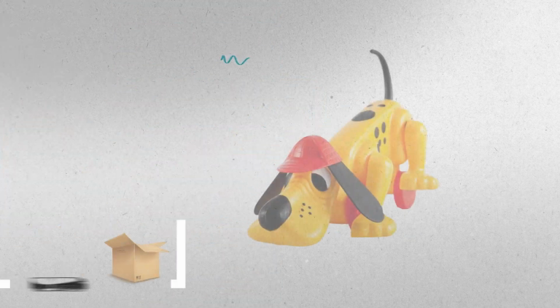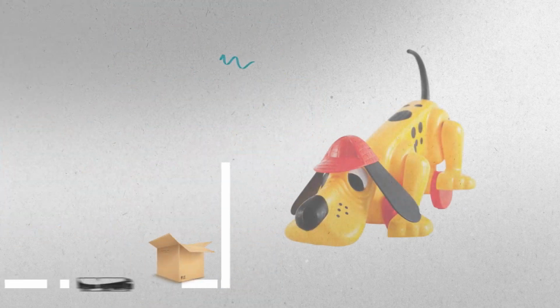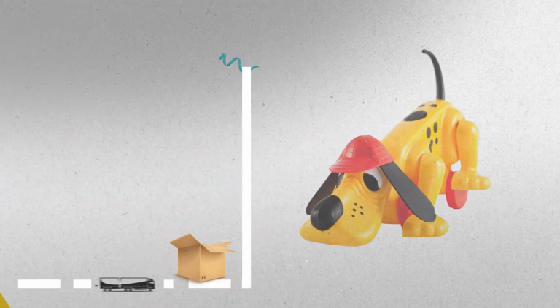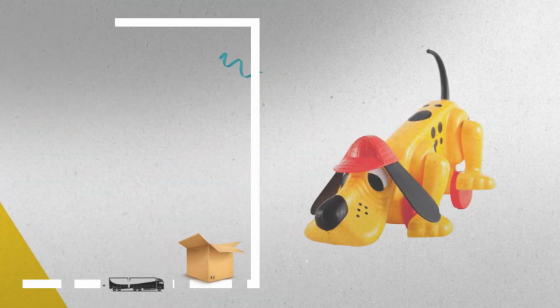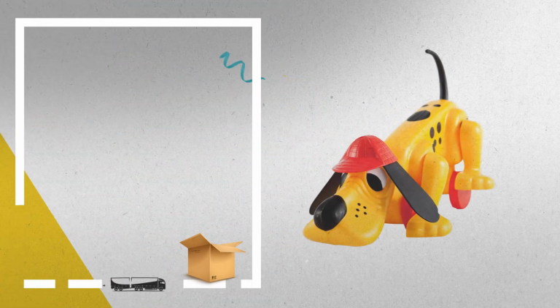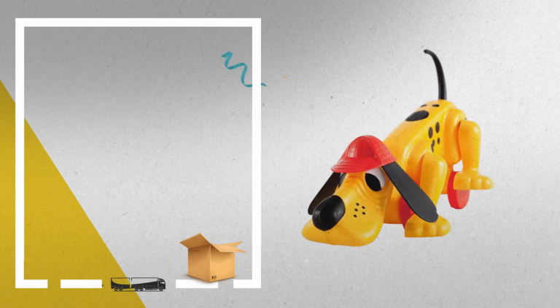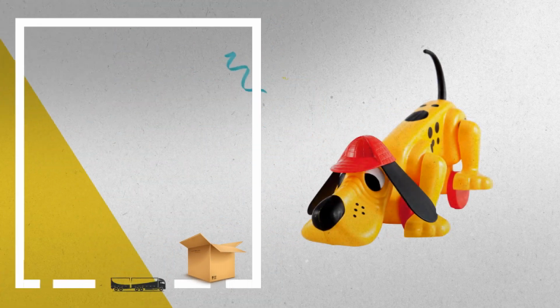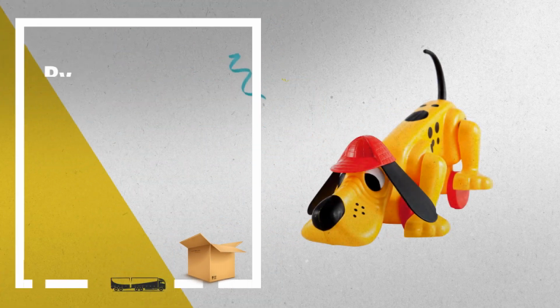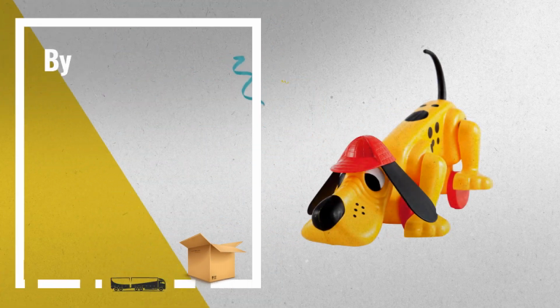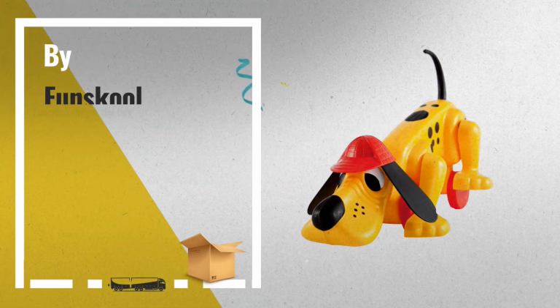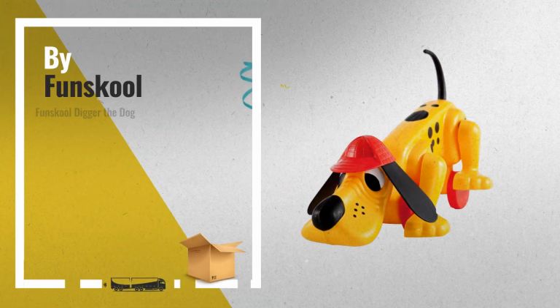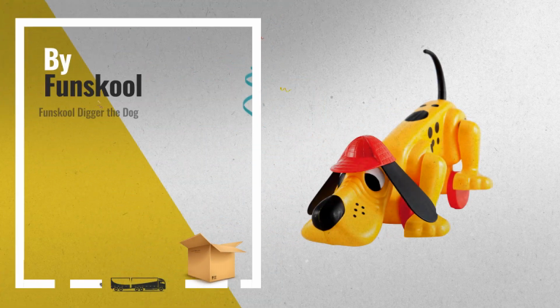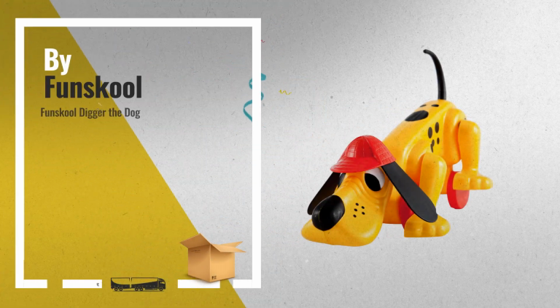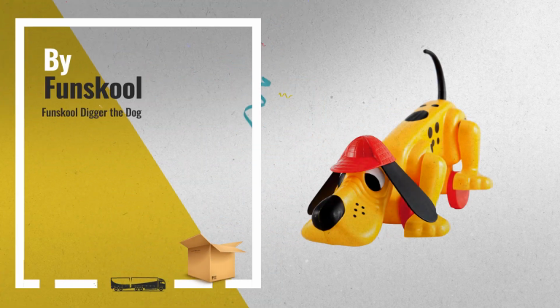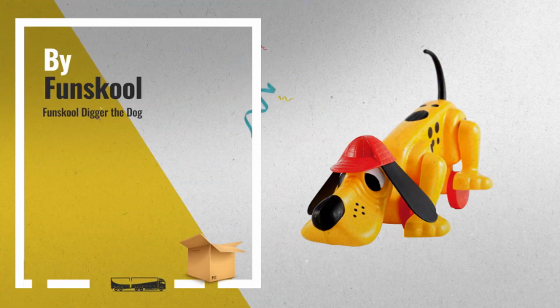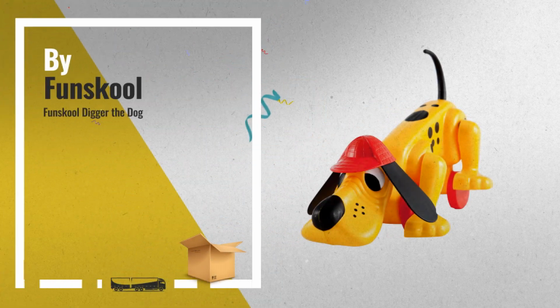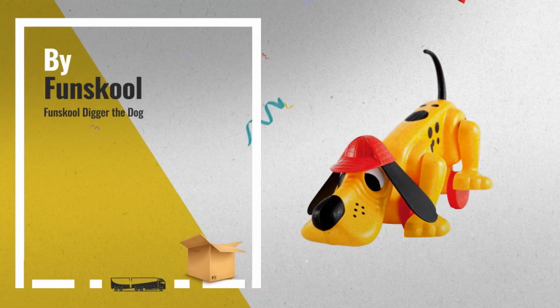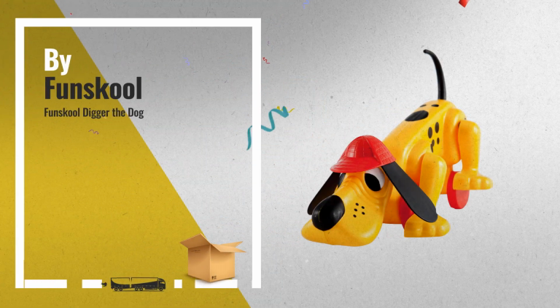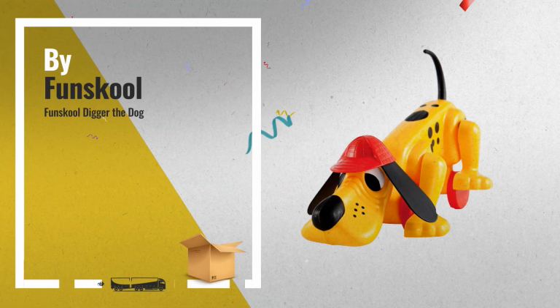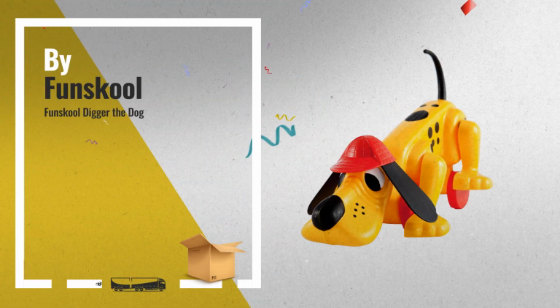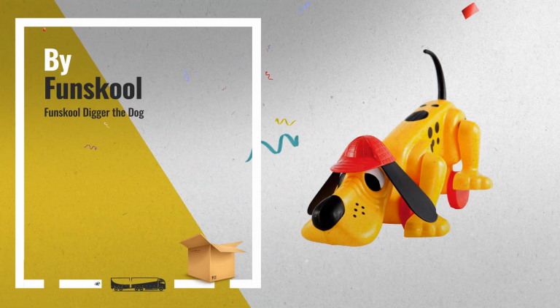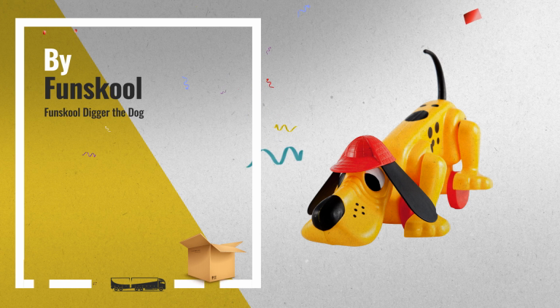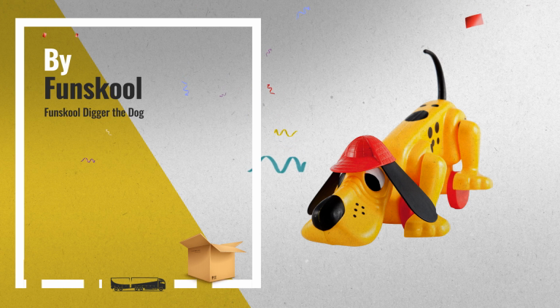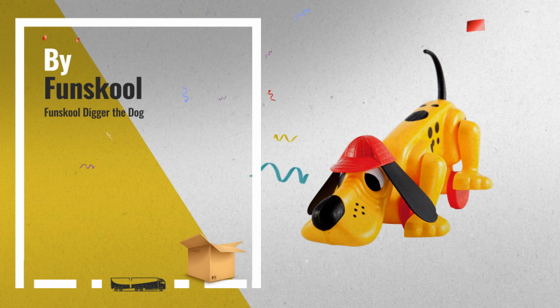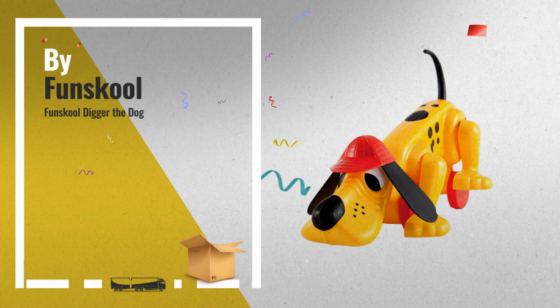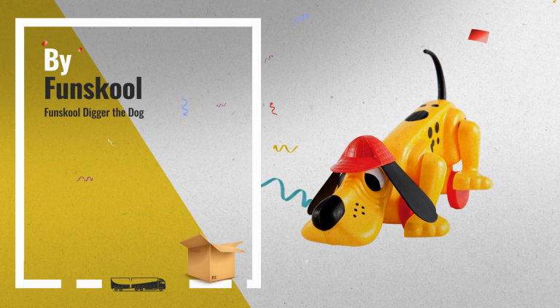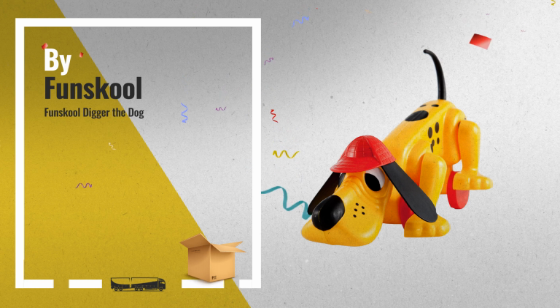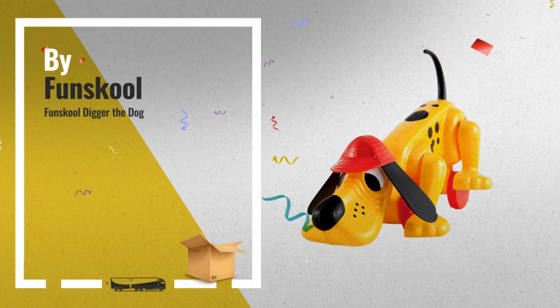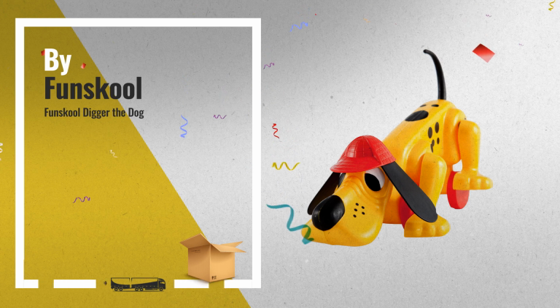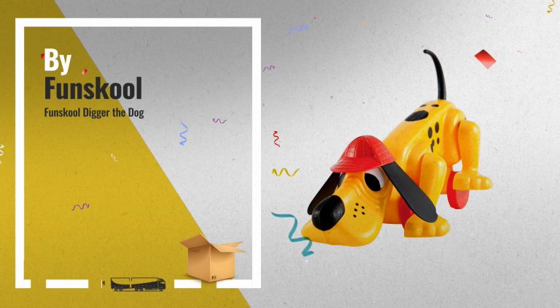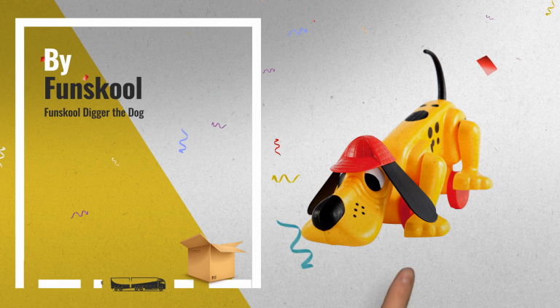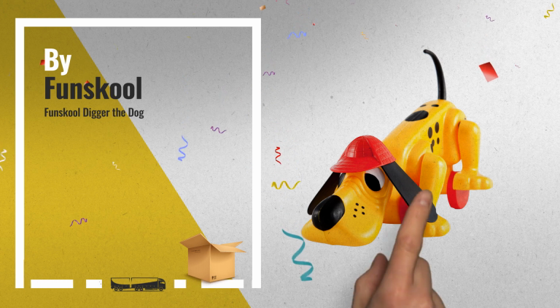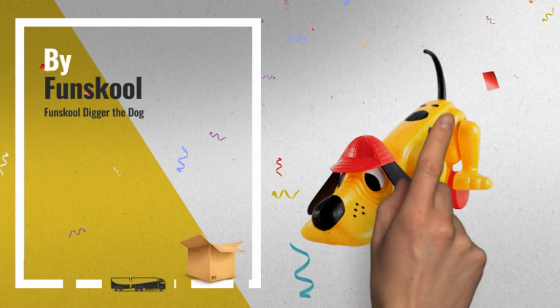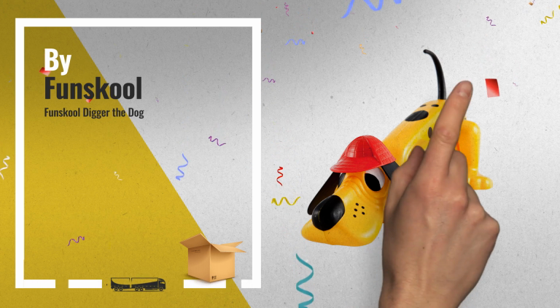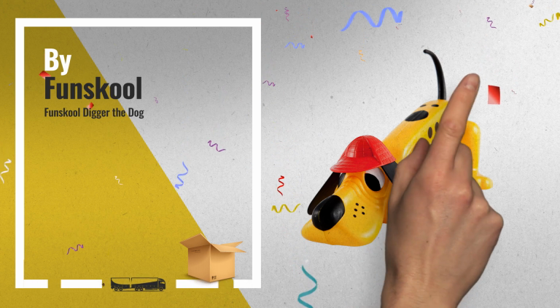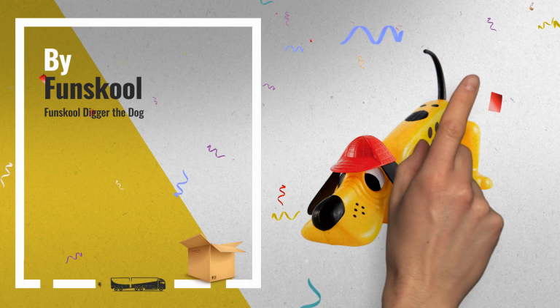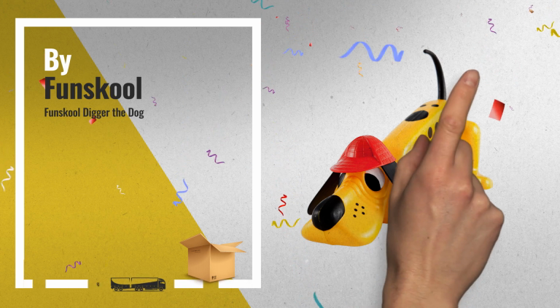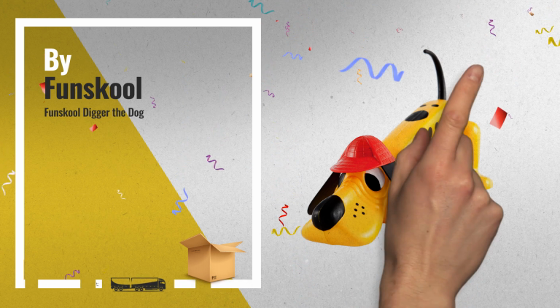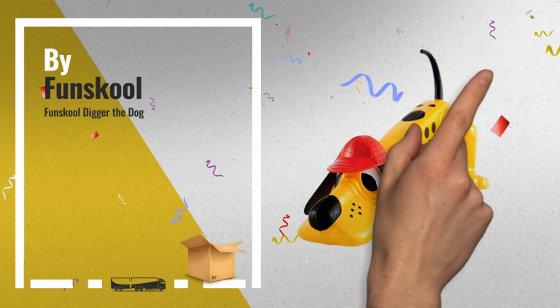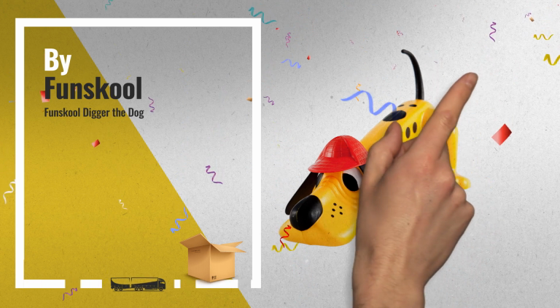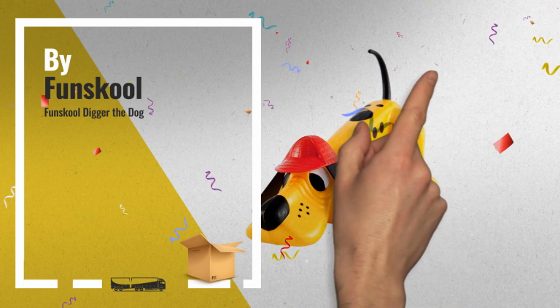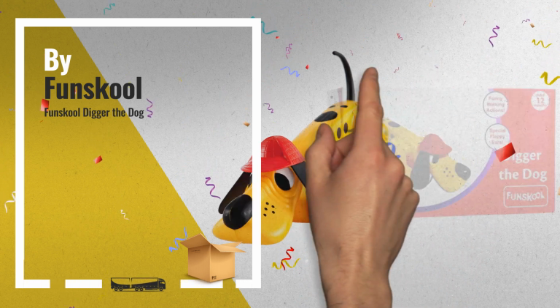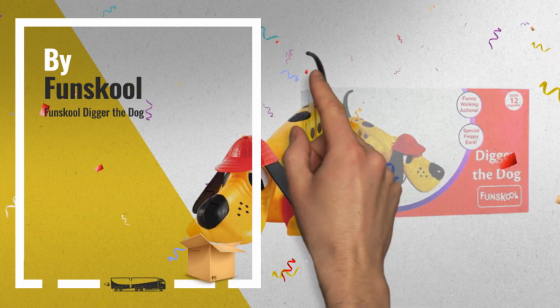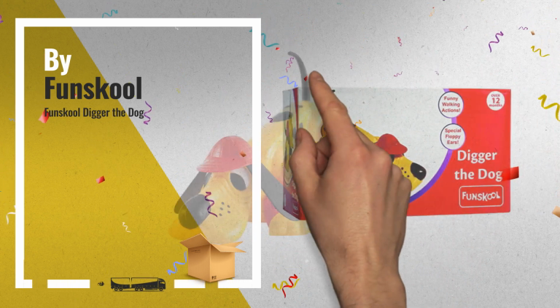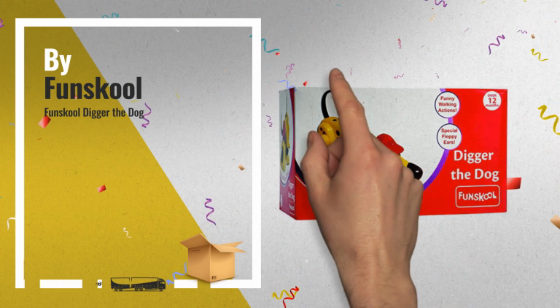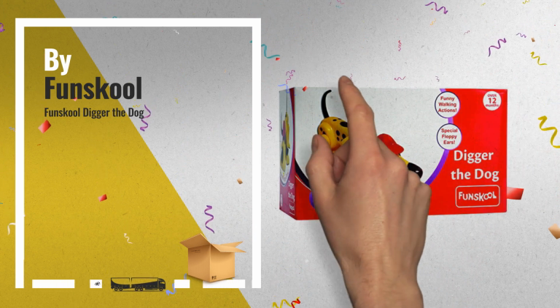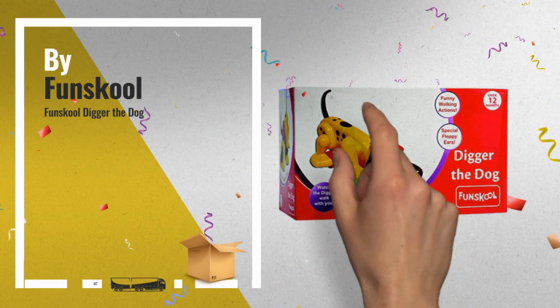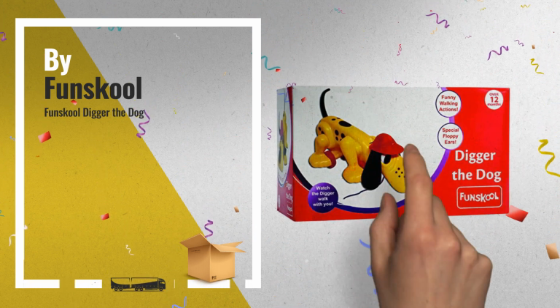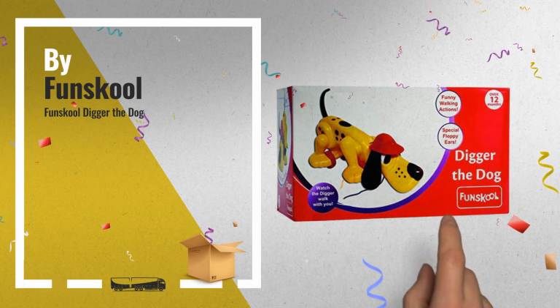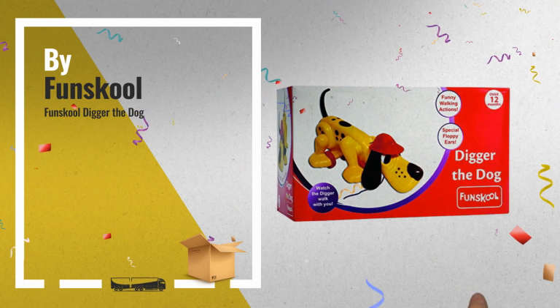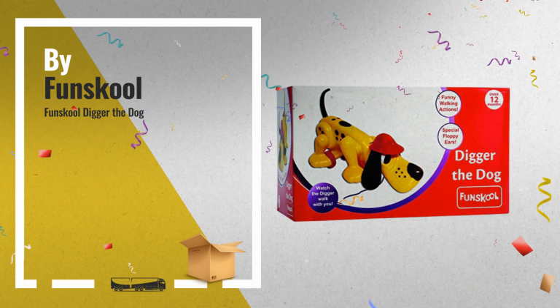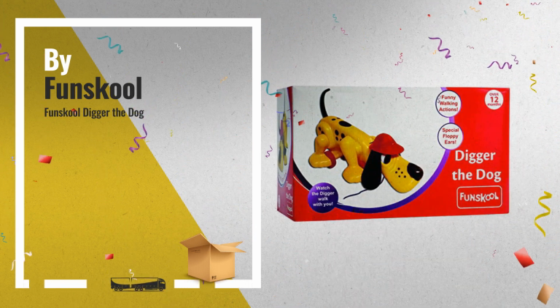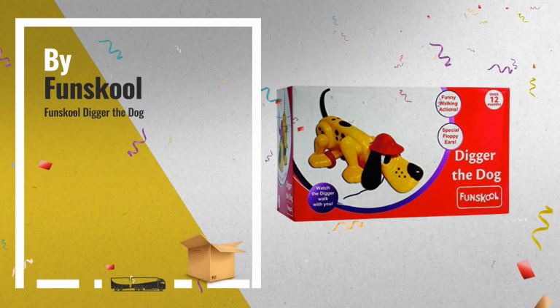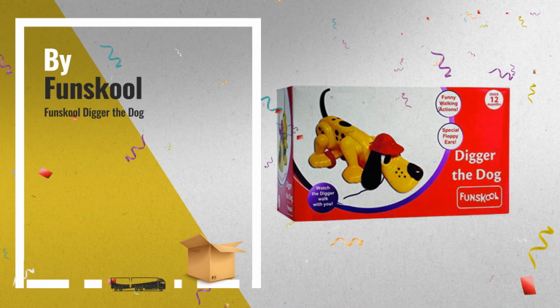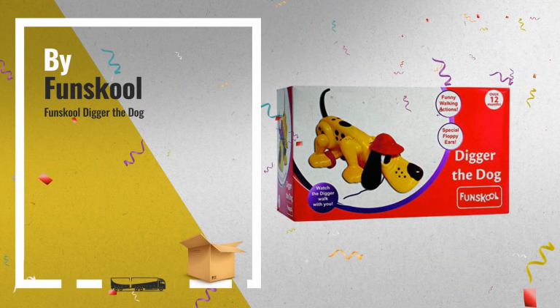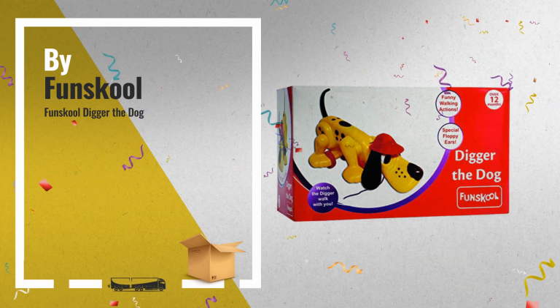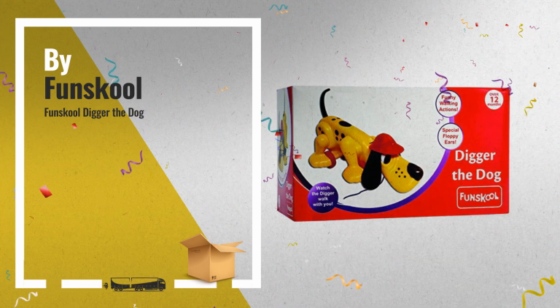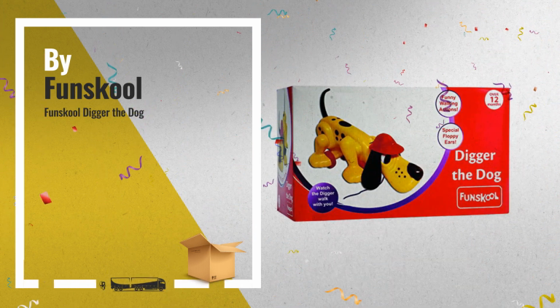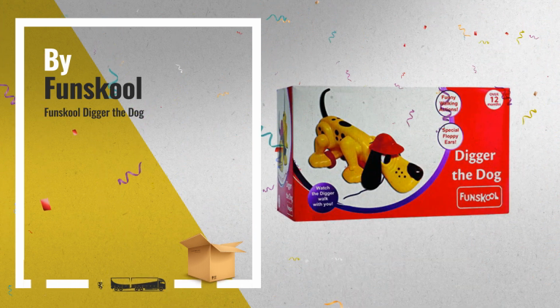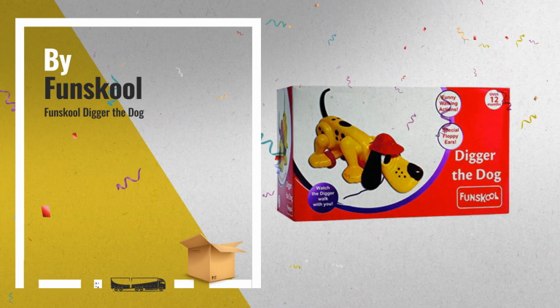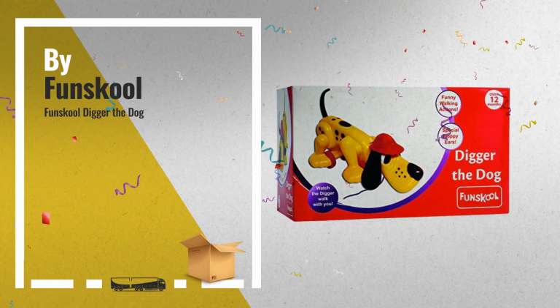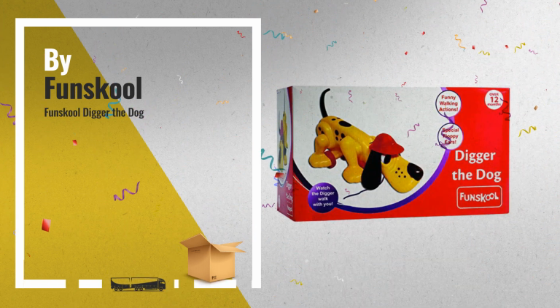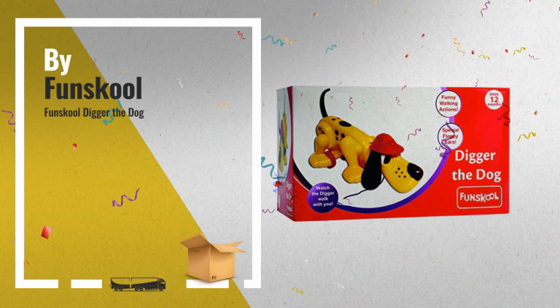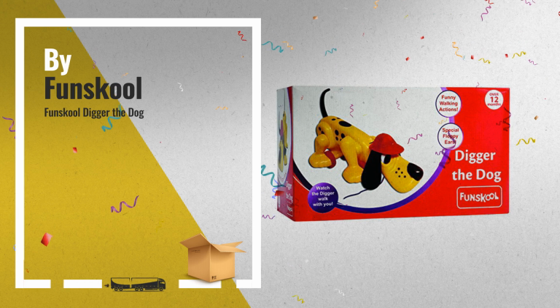Number one: Digger the Dog is irresistible with his large floppy ears, lovable puppy eyes, and a cute tail, by Fun School.